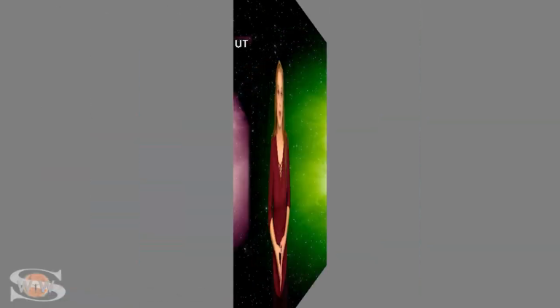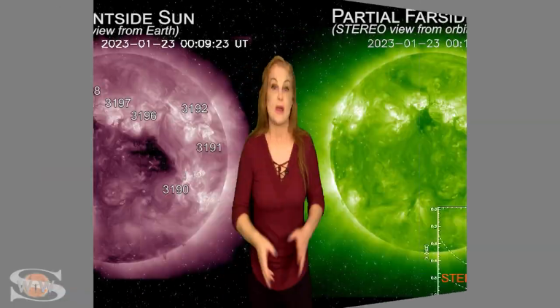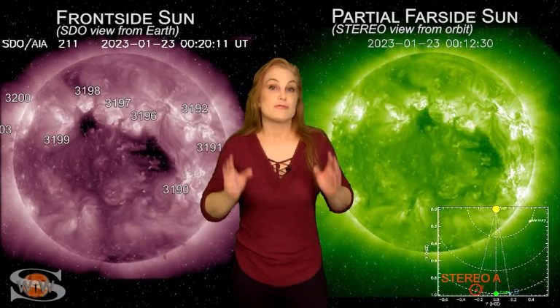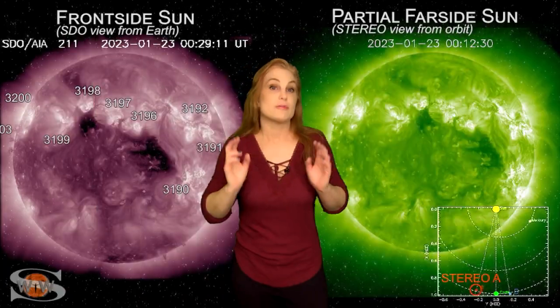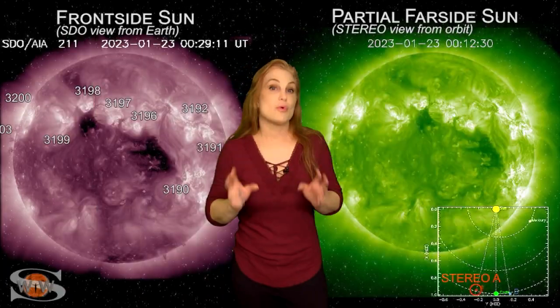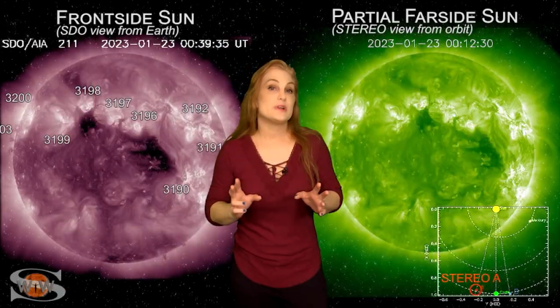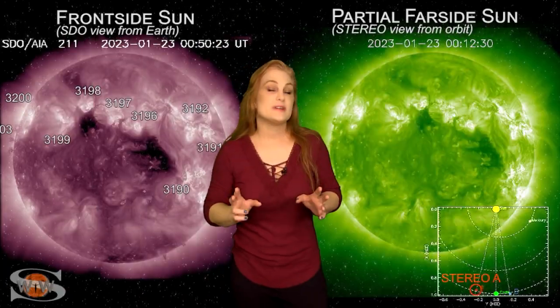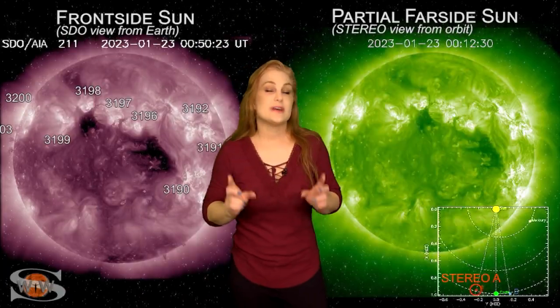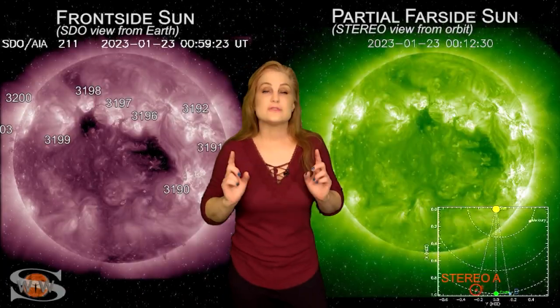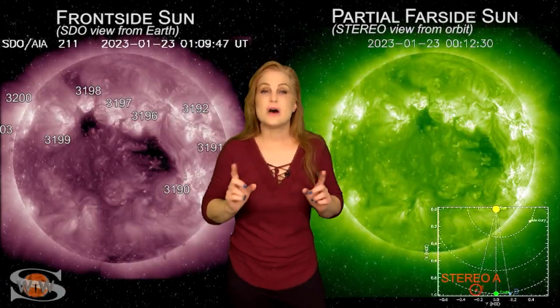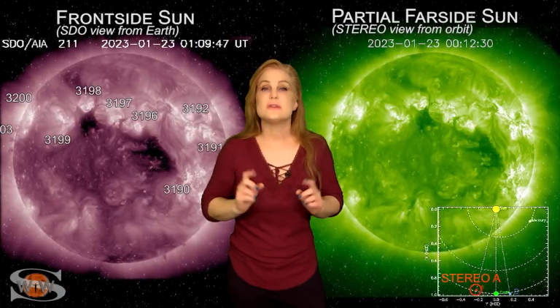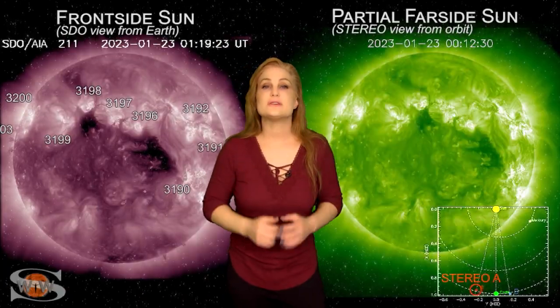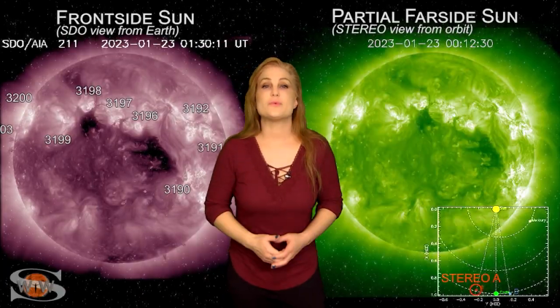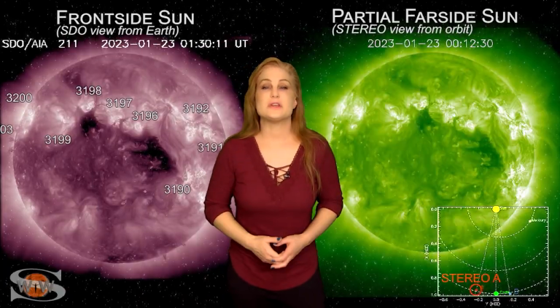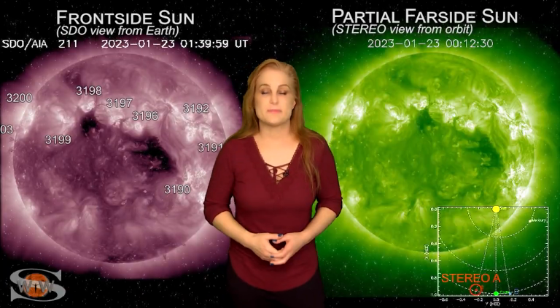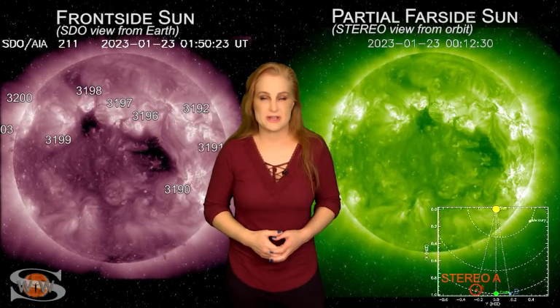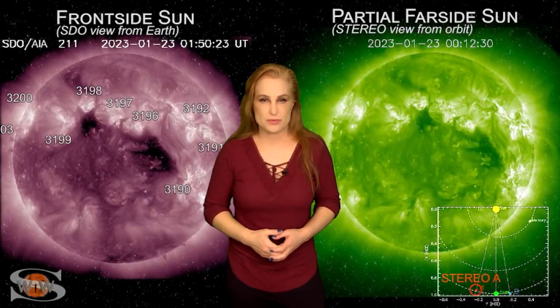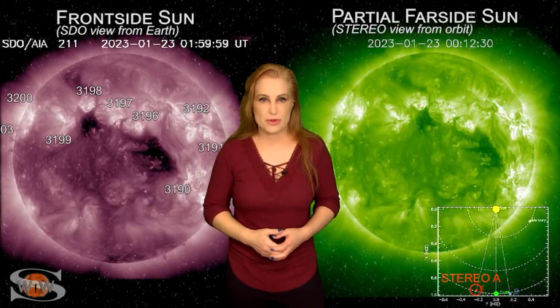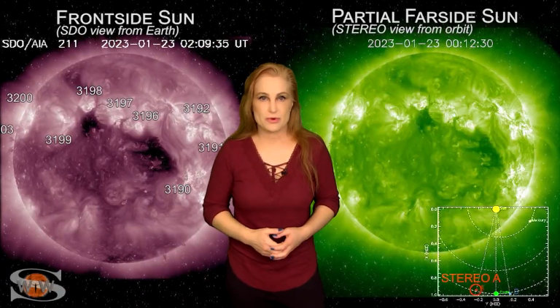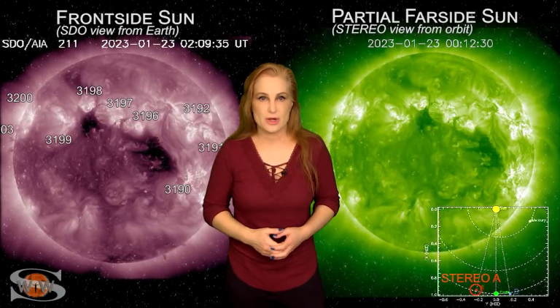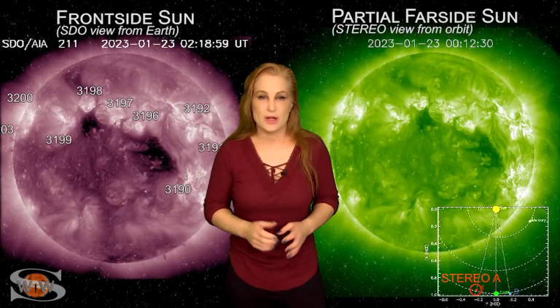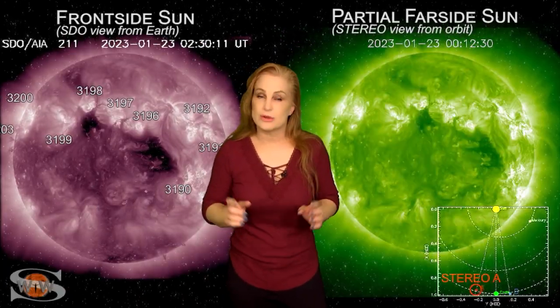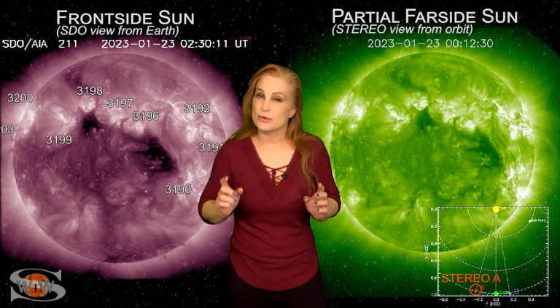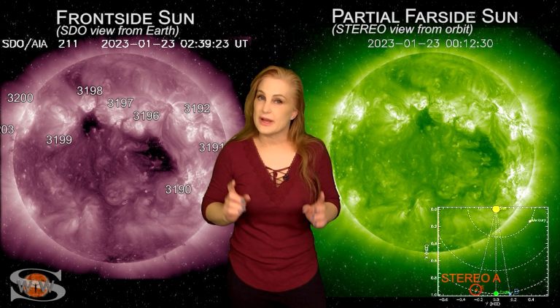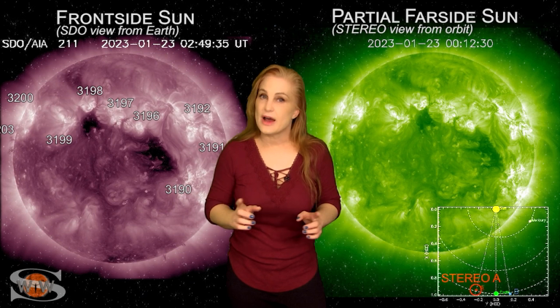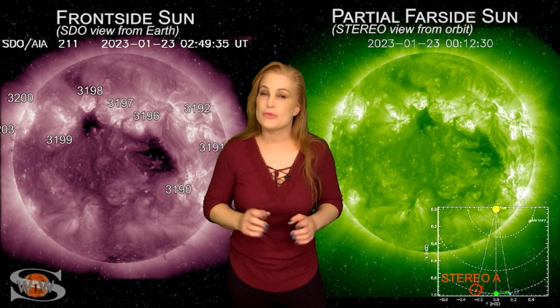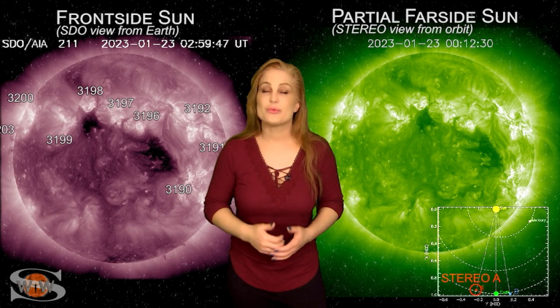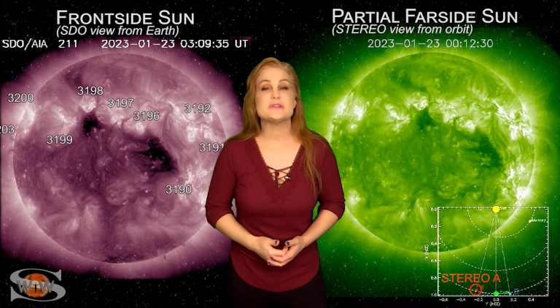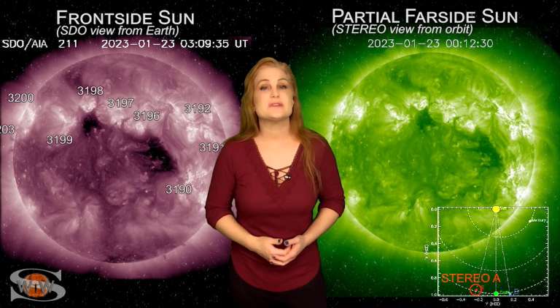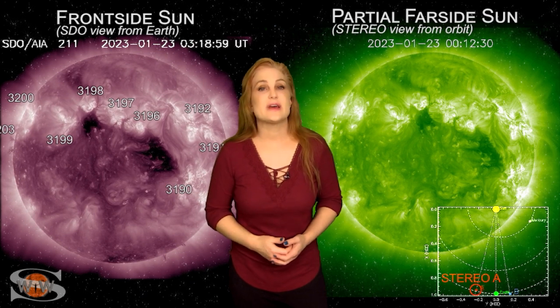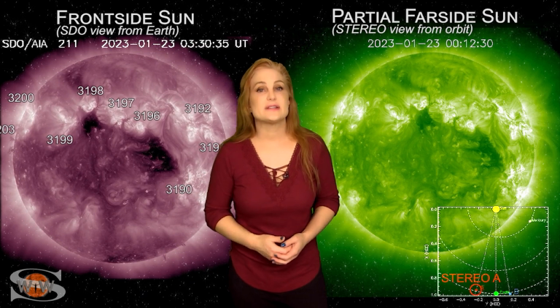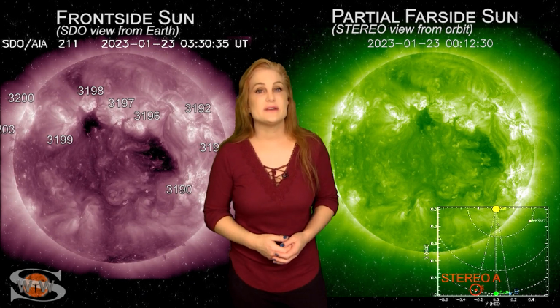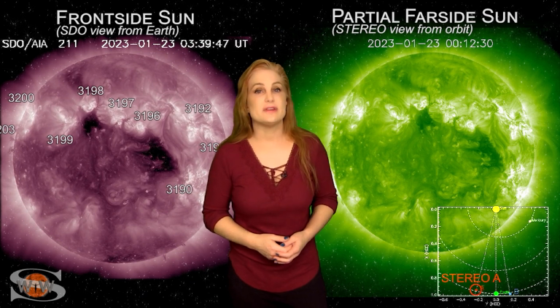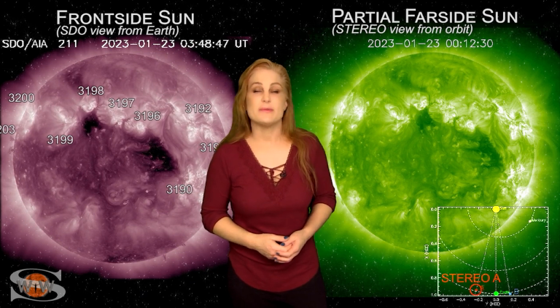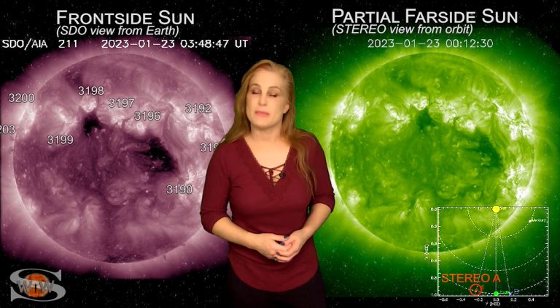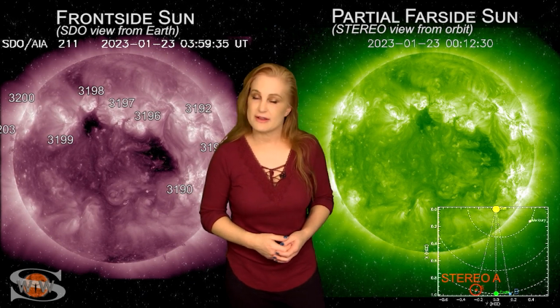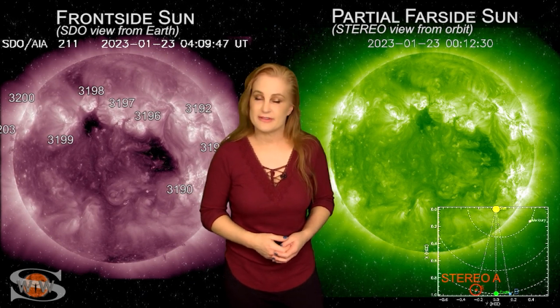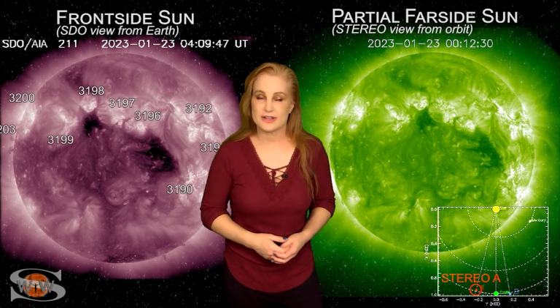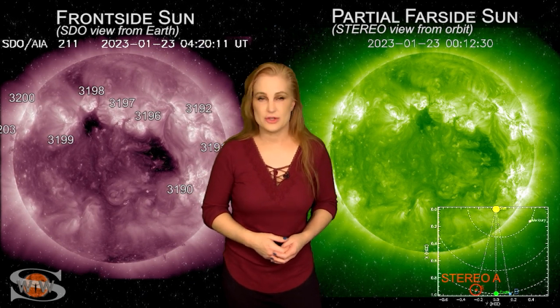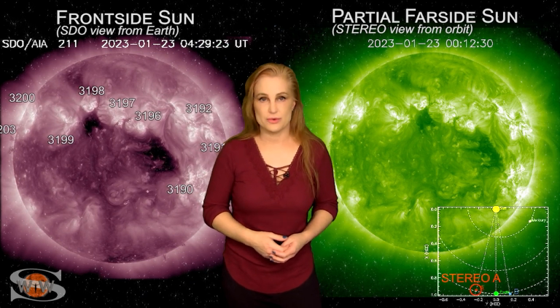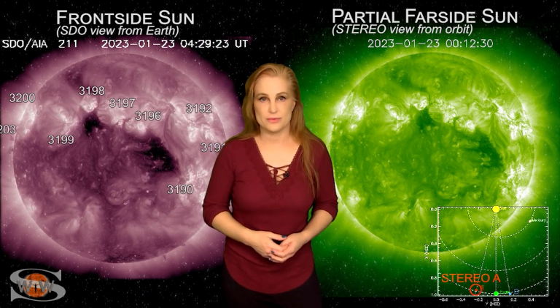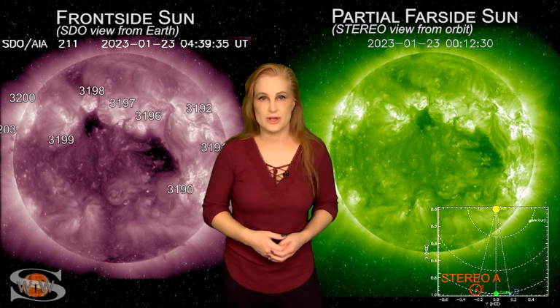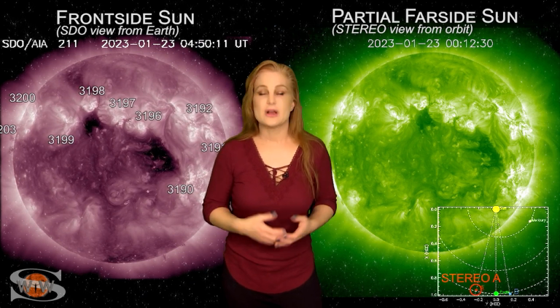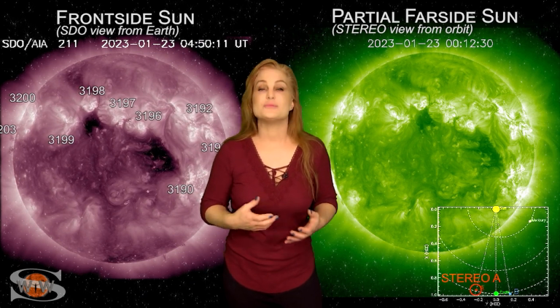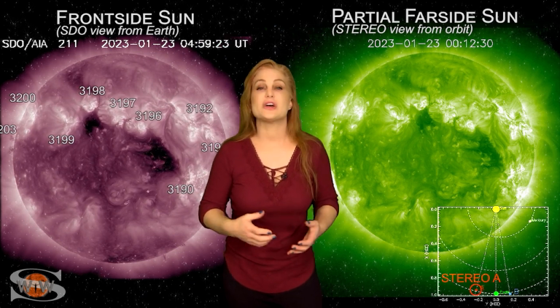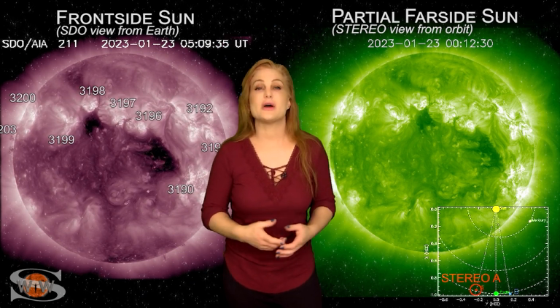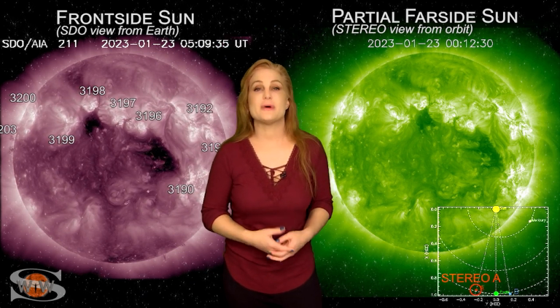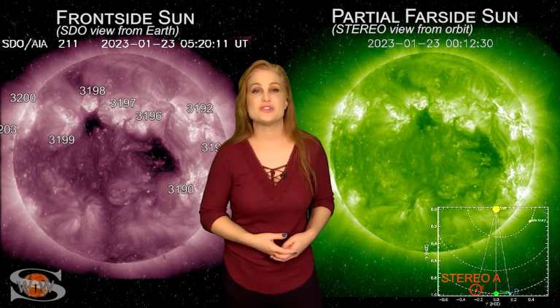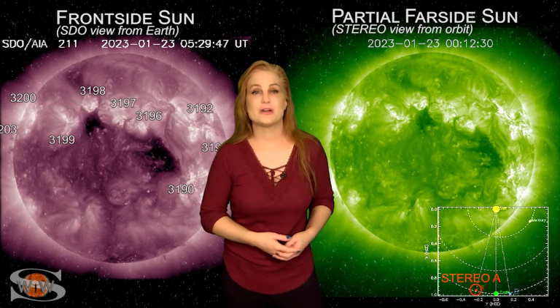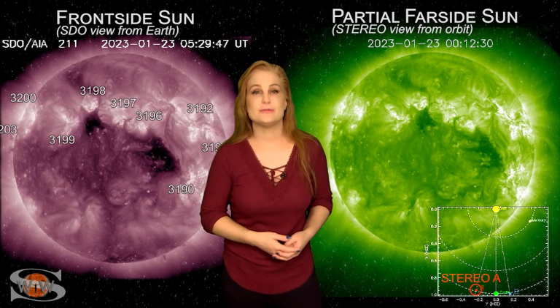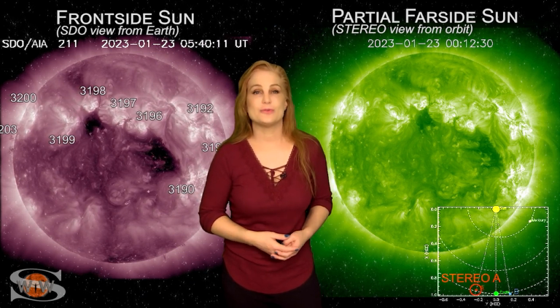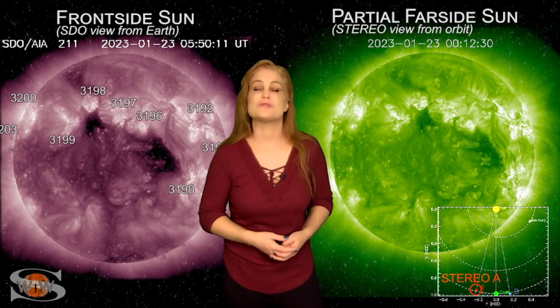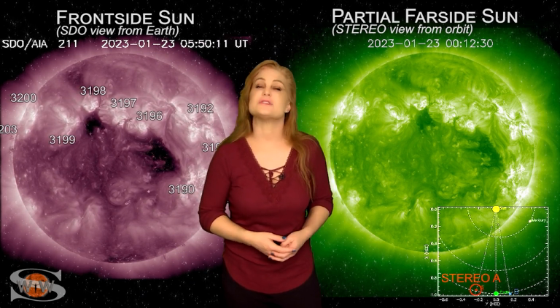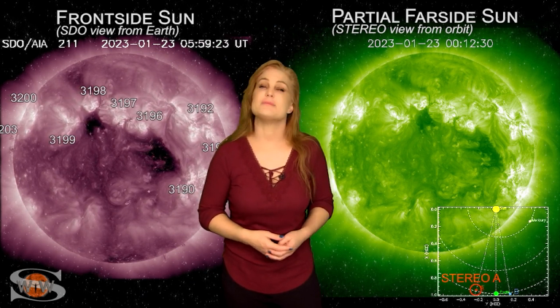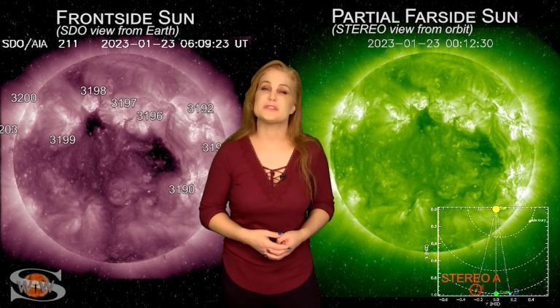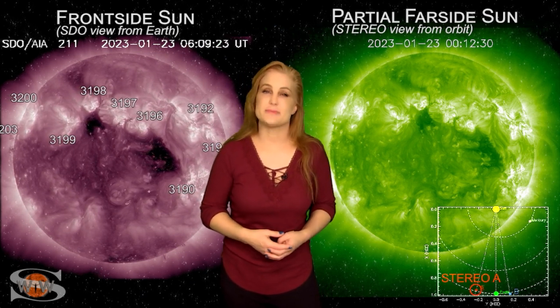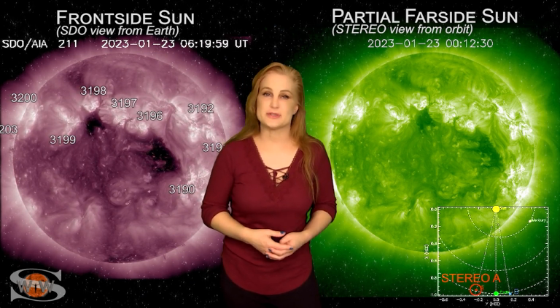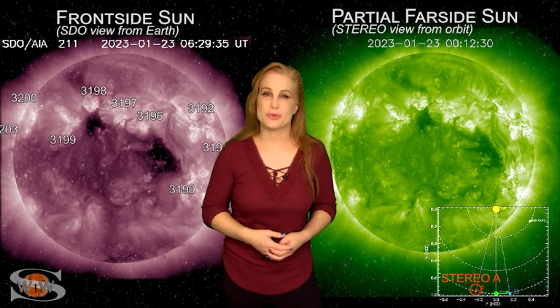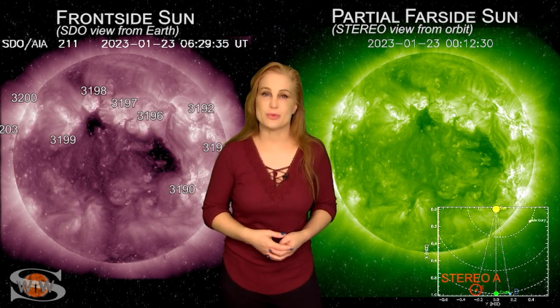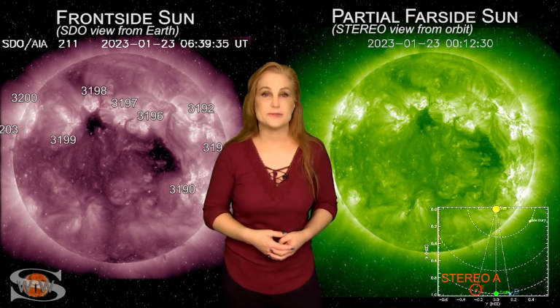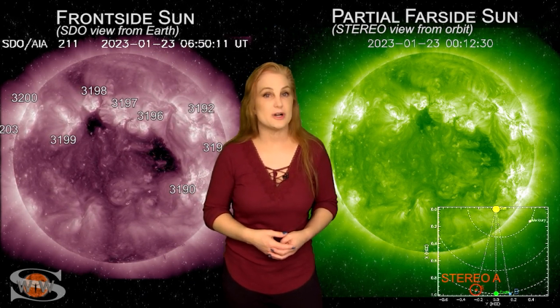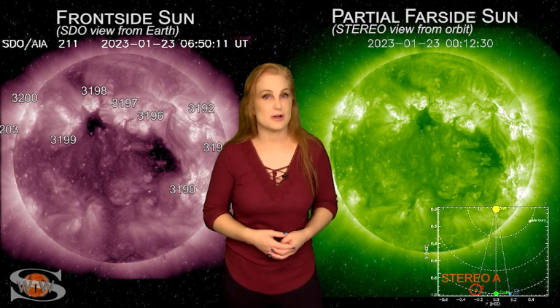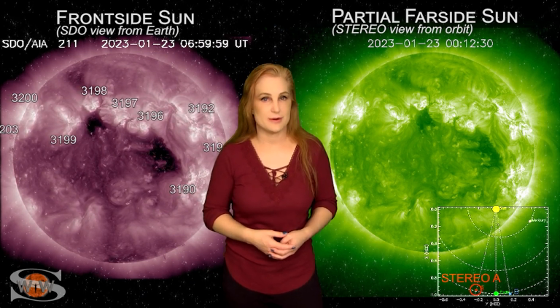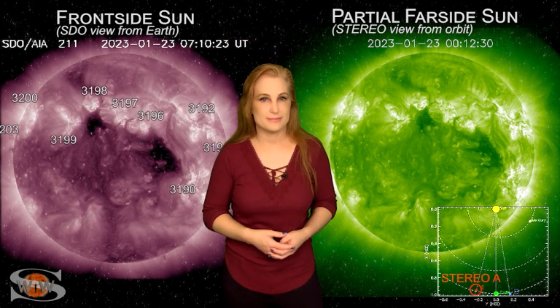For more details on this week's space weather, including how the recent activity might affect you, come check out my channel or see me at spaceweatherwoman.com.